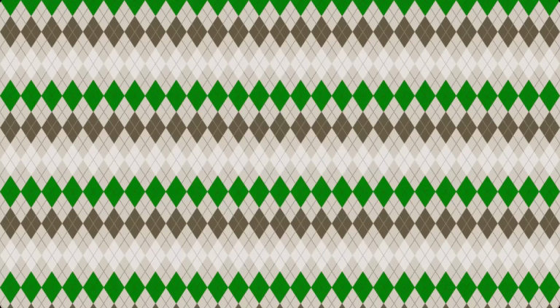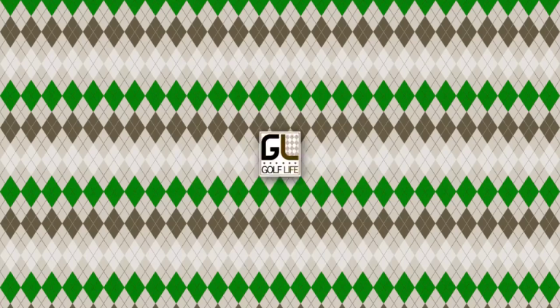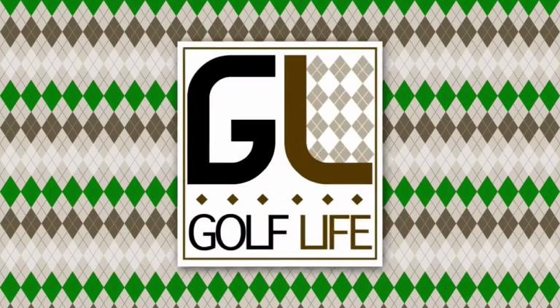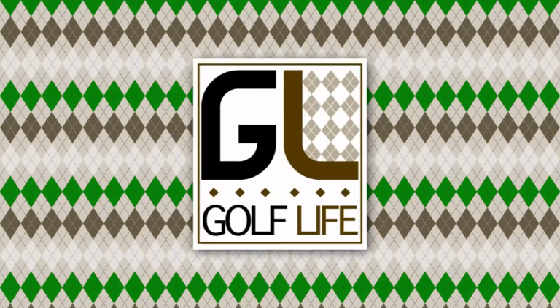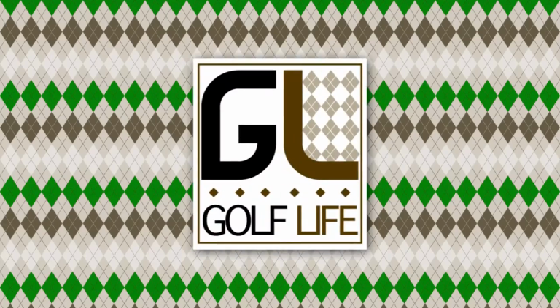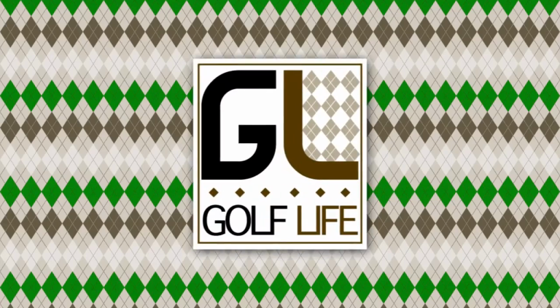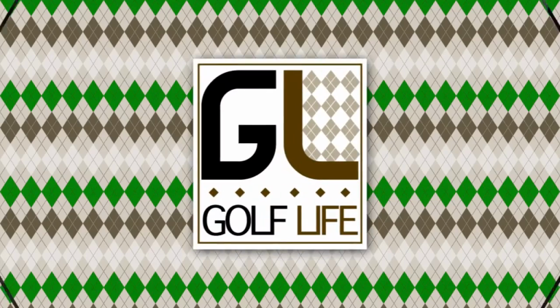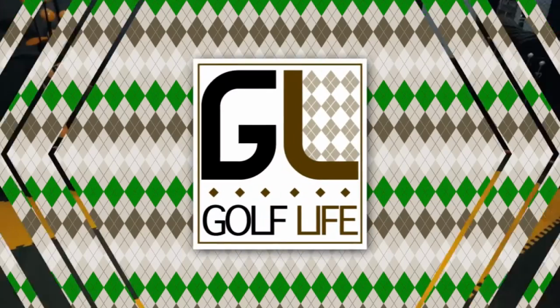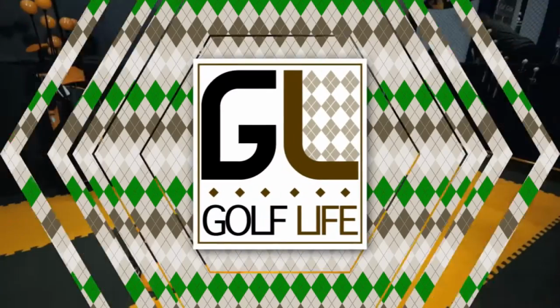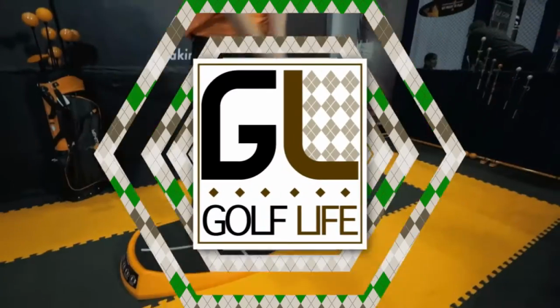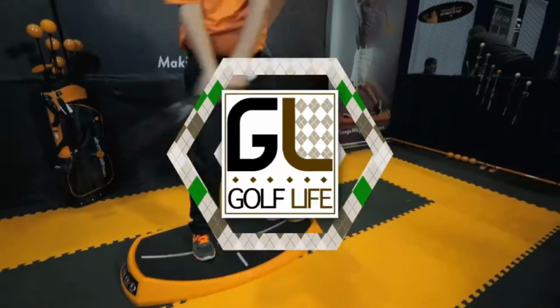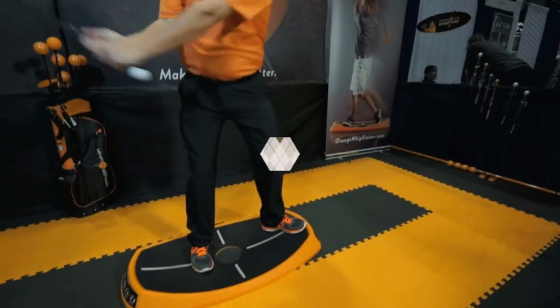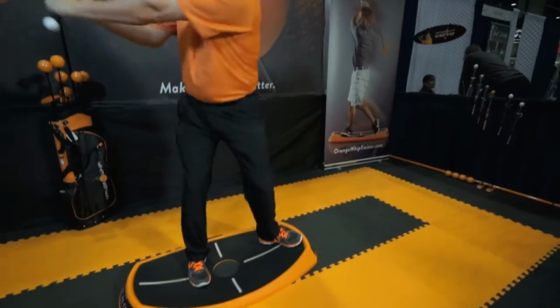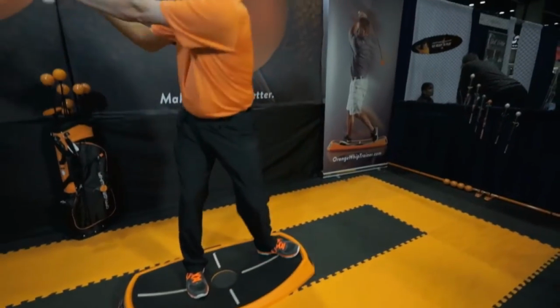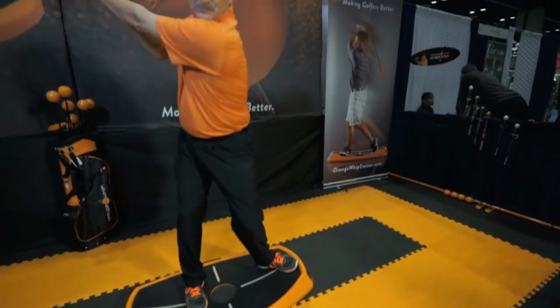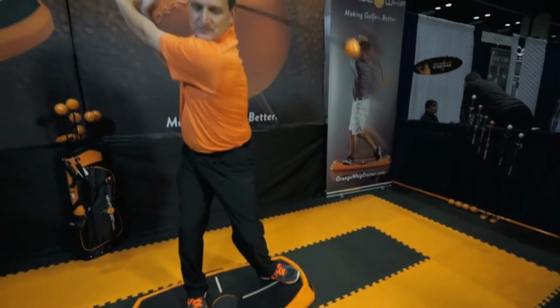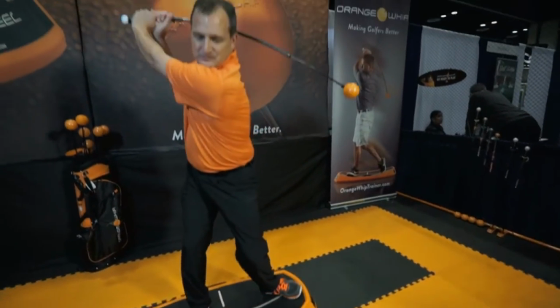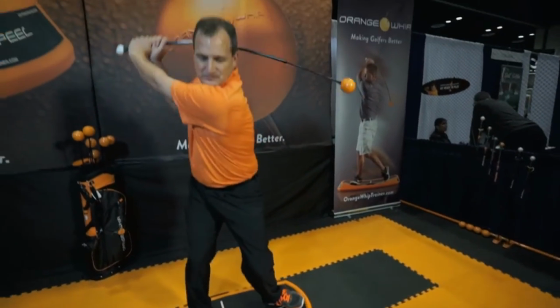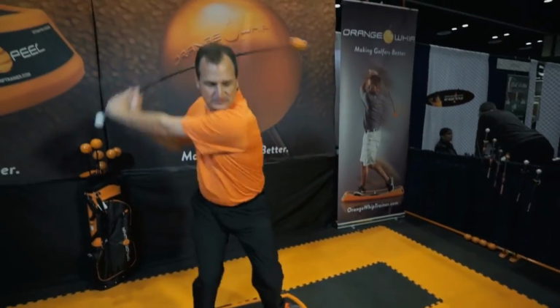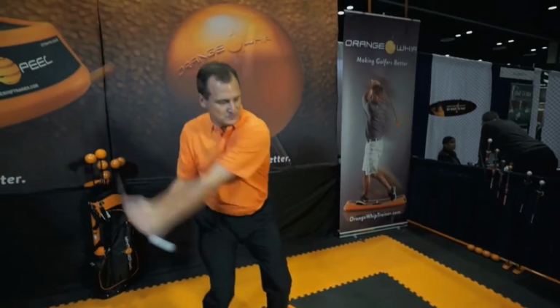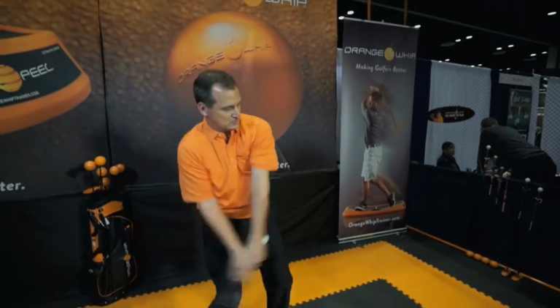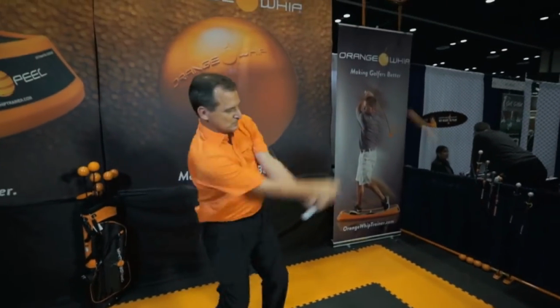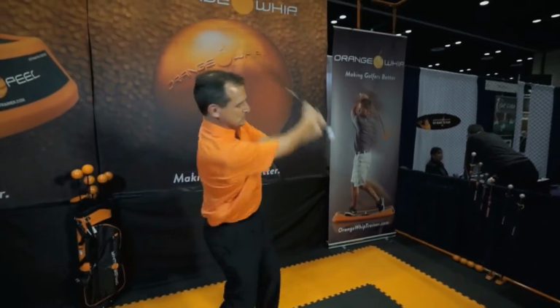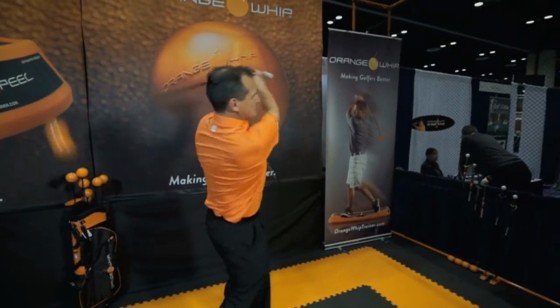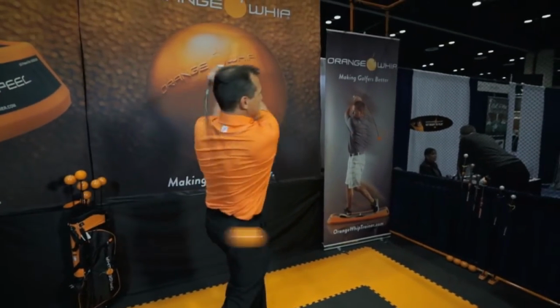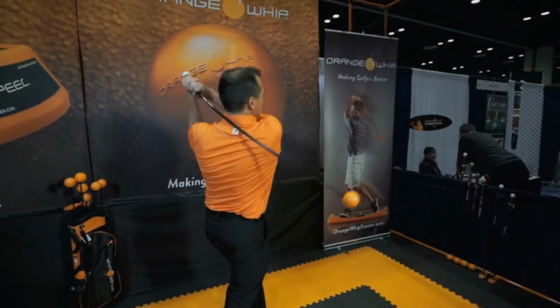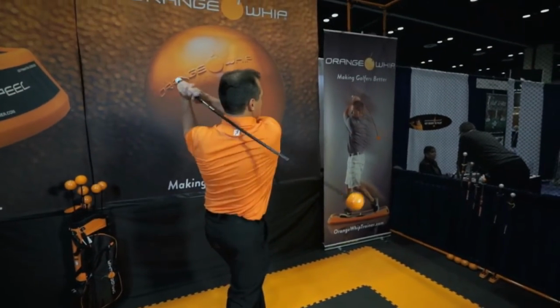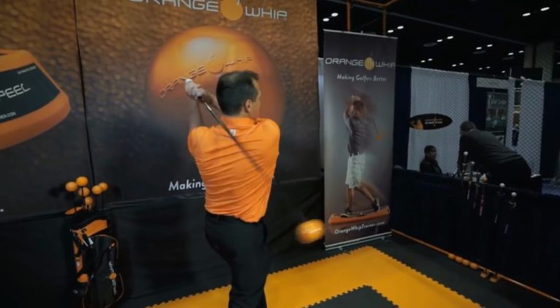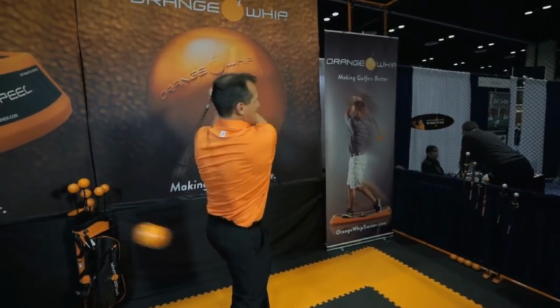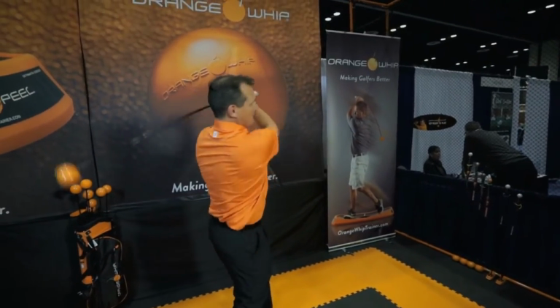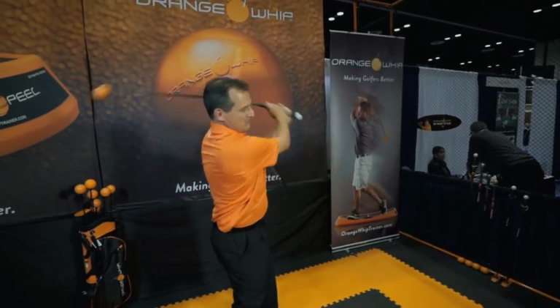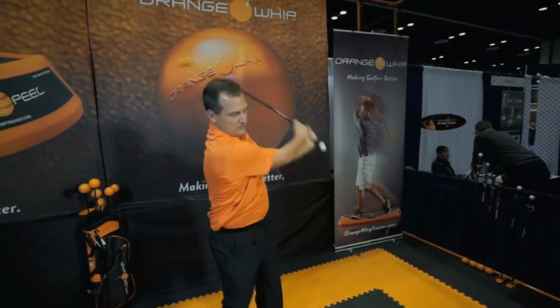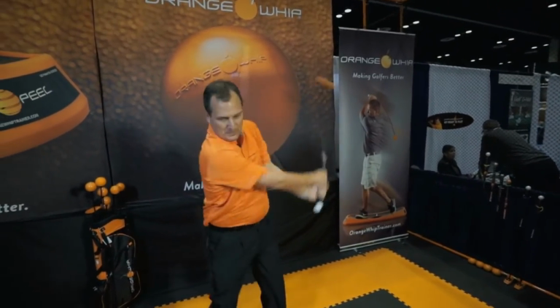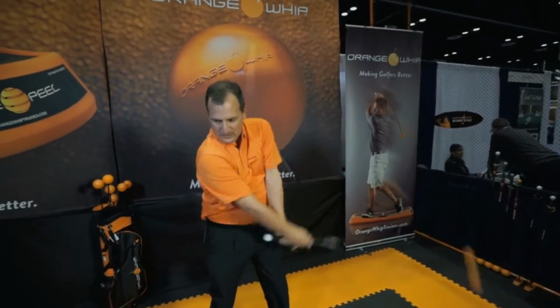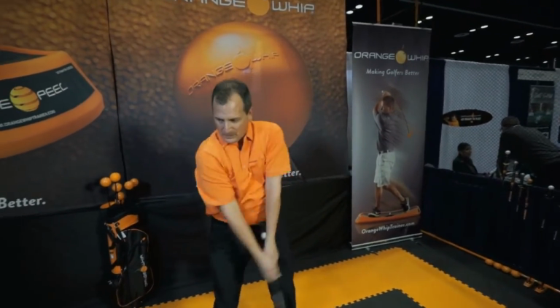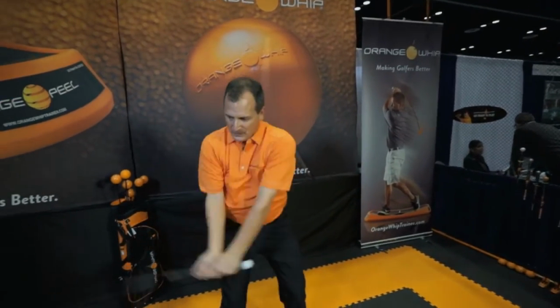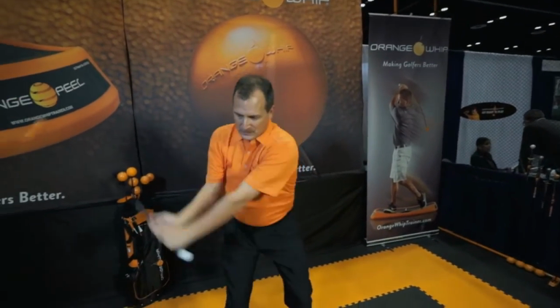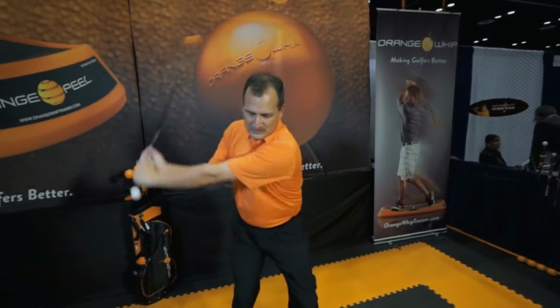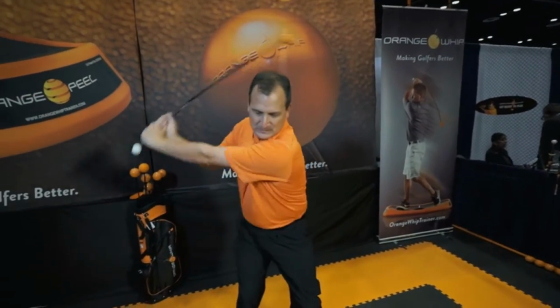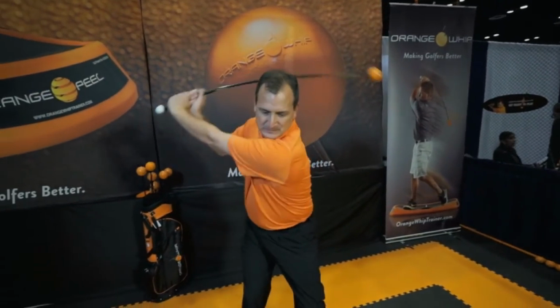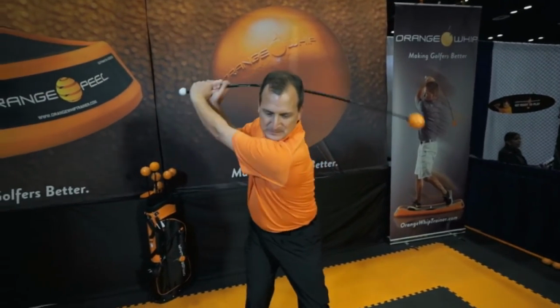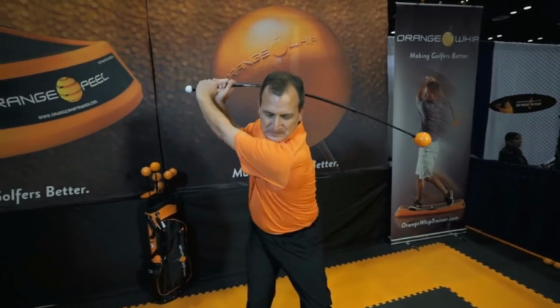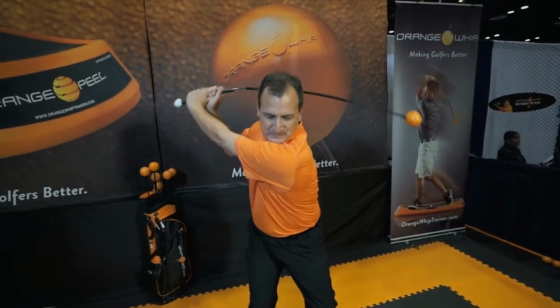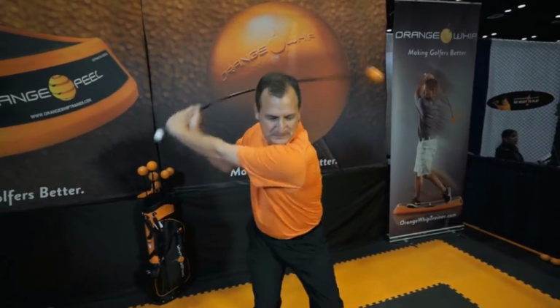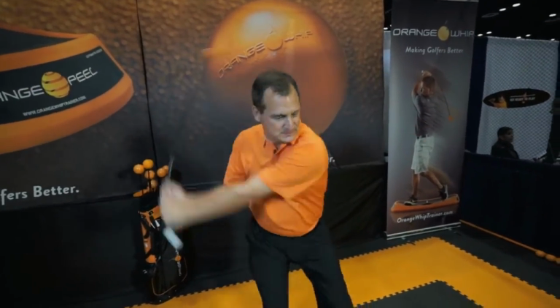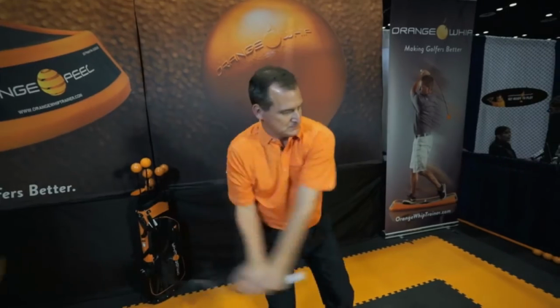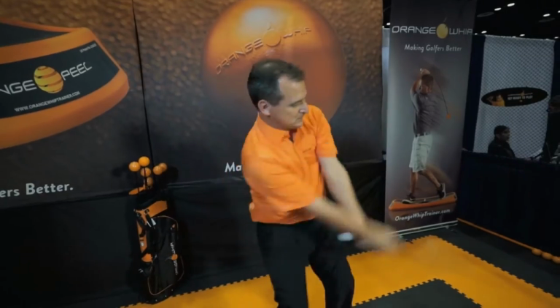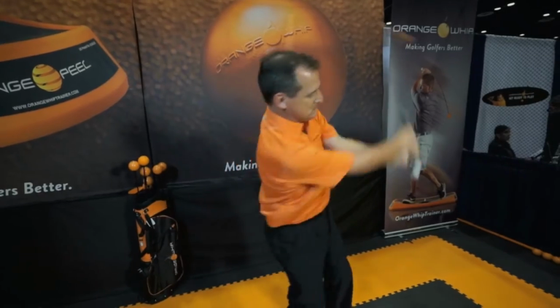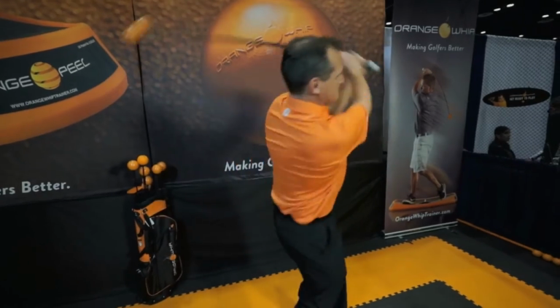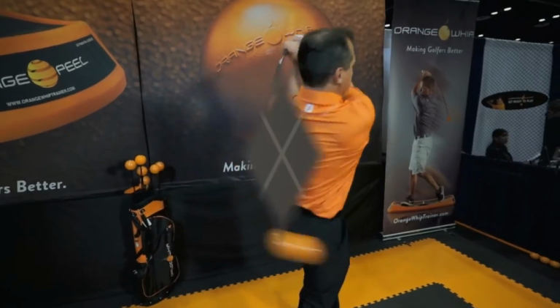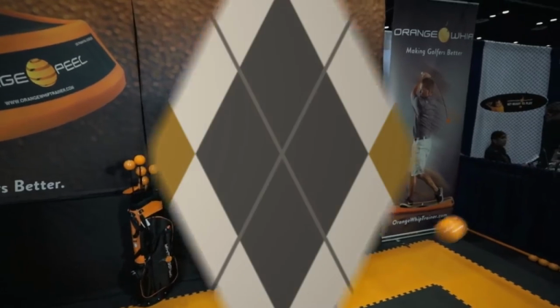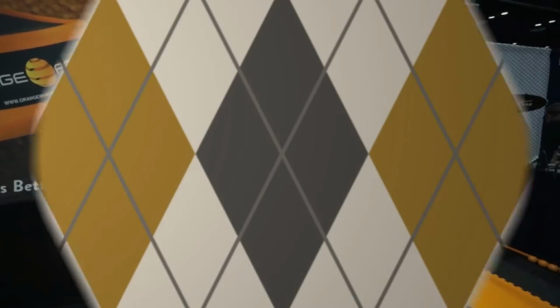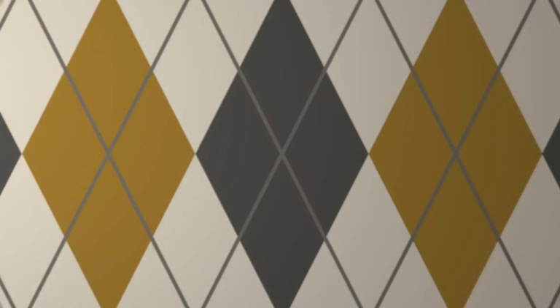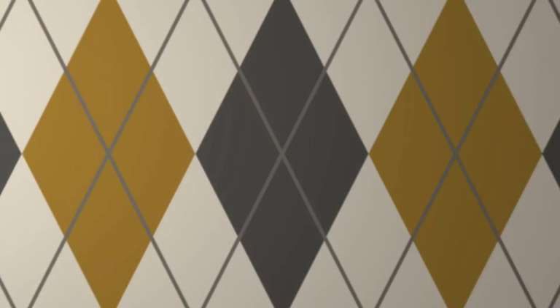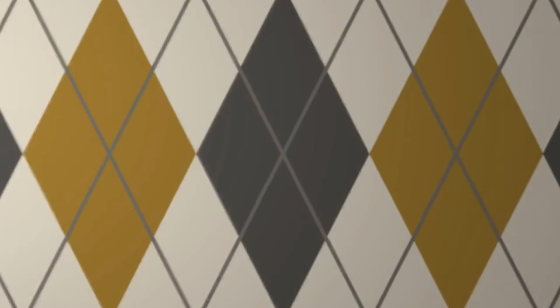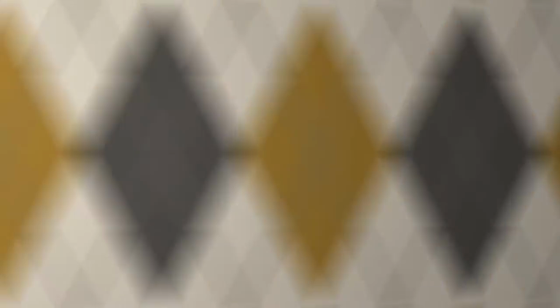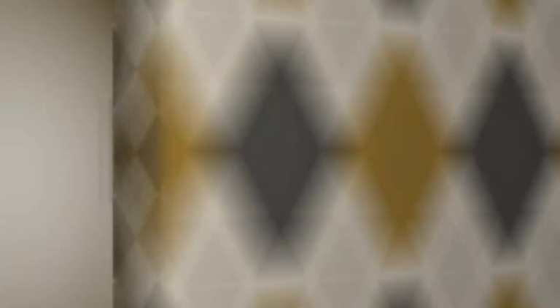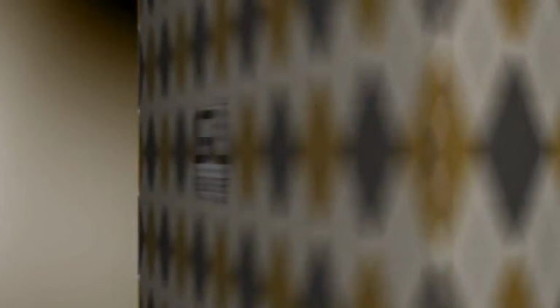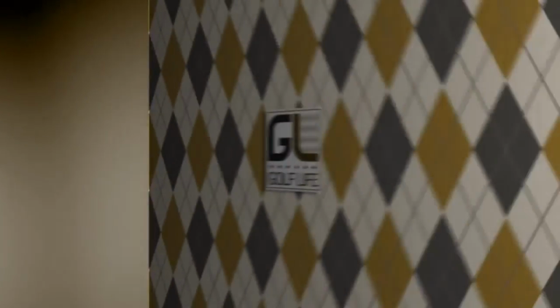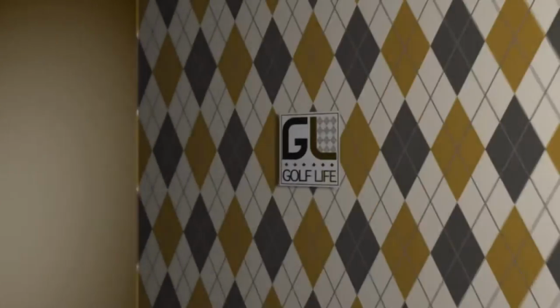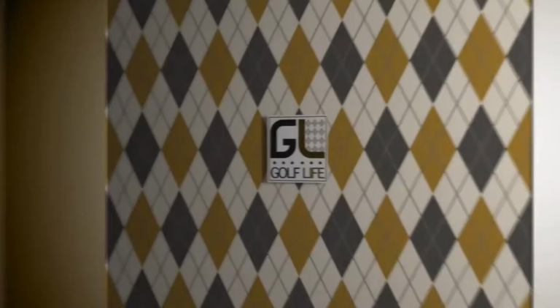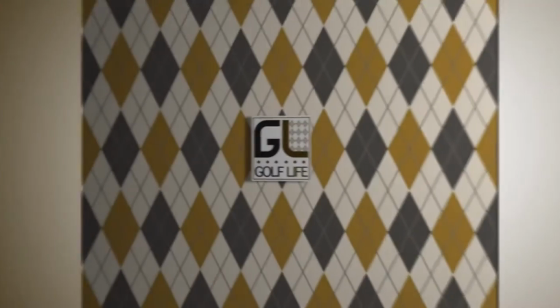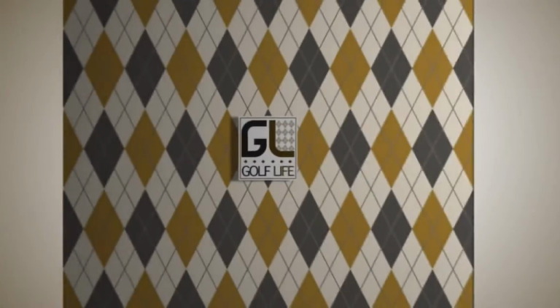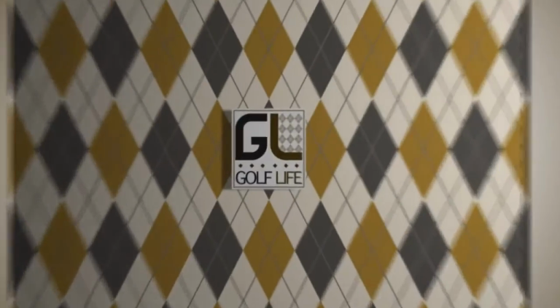We caught up with a set of golf fitness tools to help your game at home and before your round. Here's Jim Hackenberg of Orange Whip.